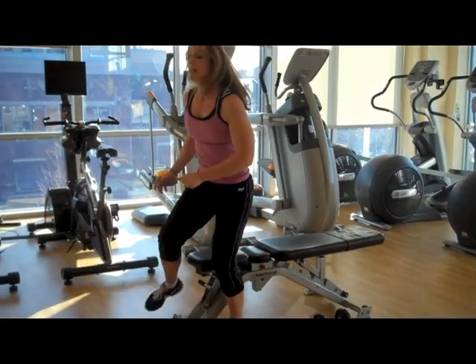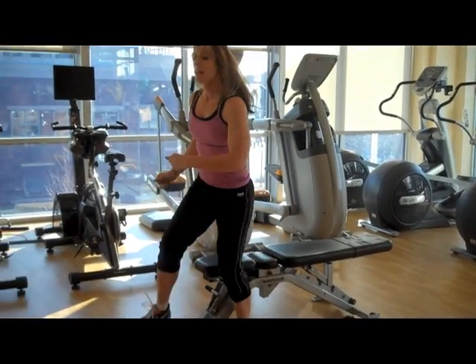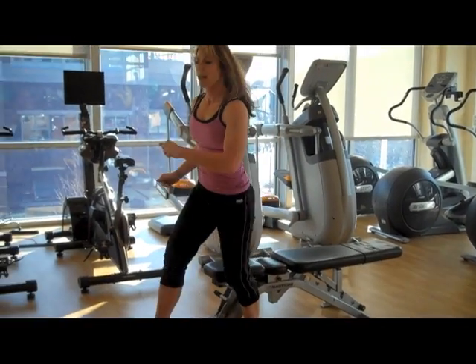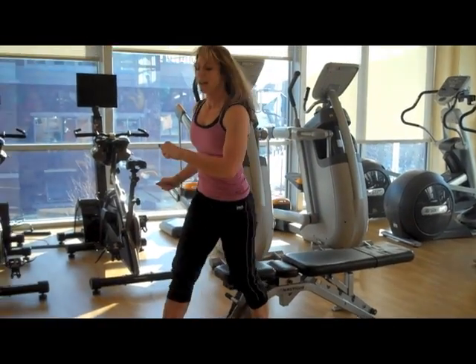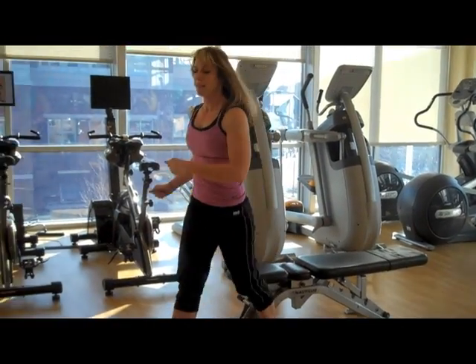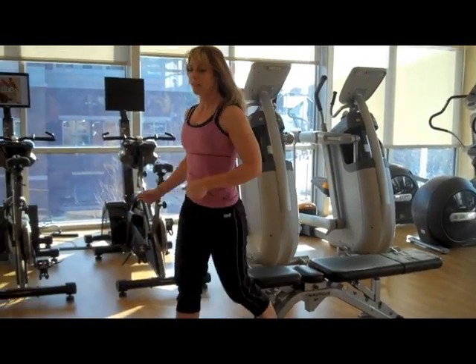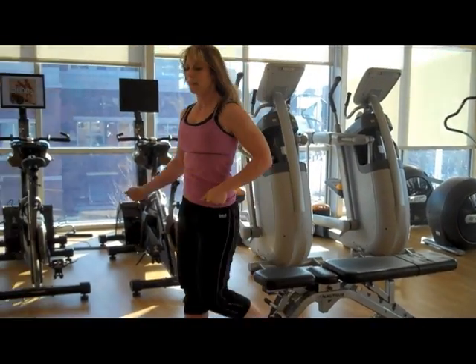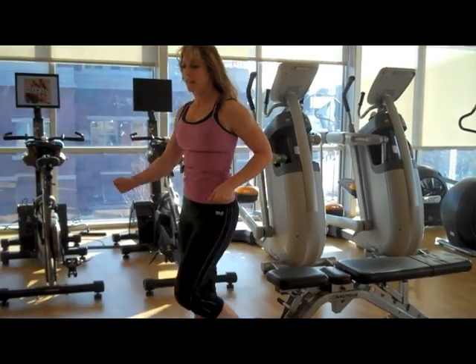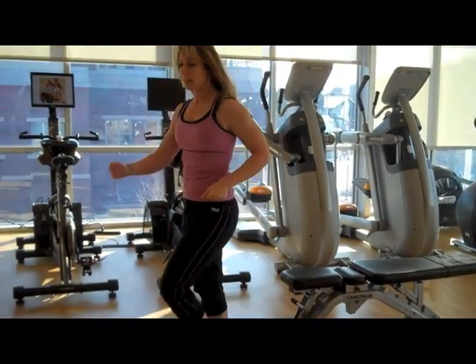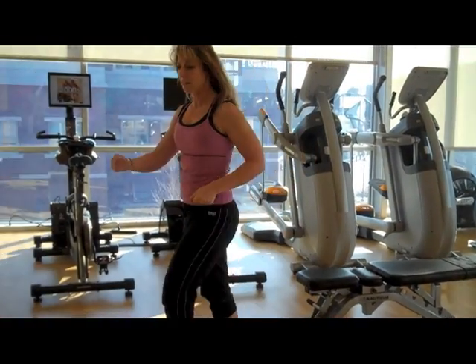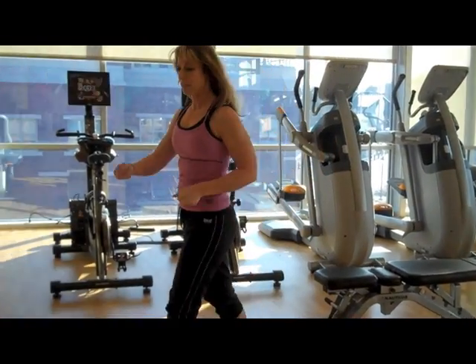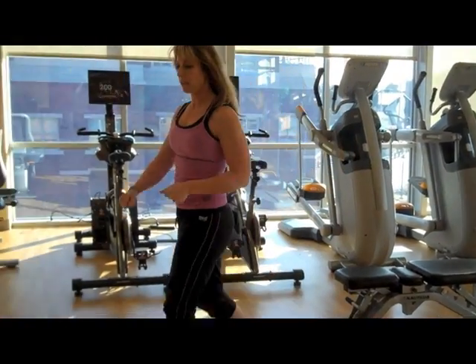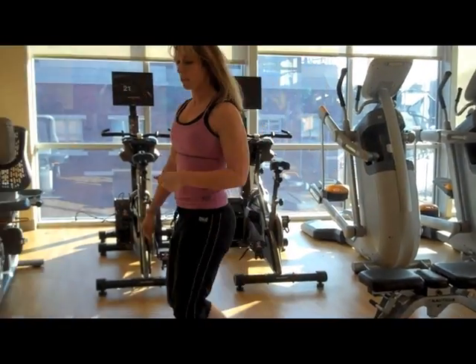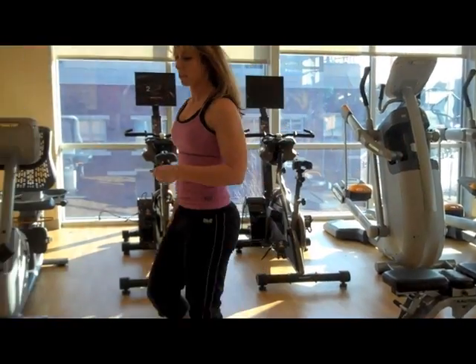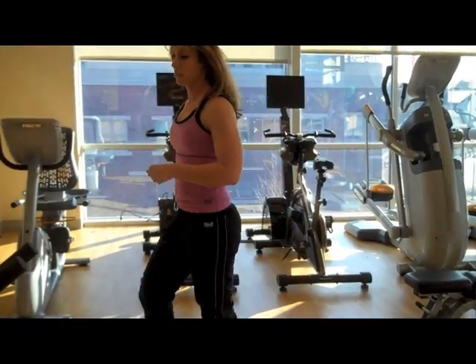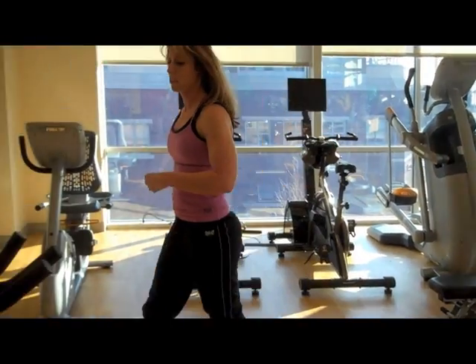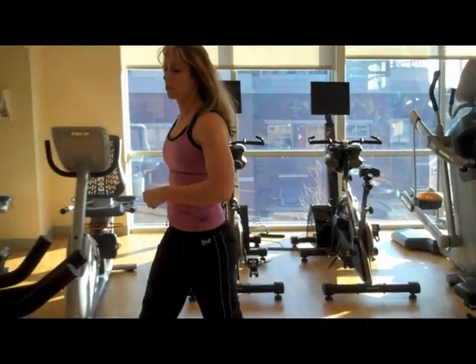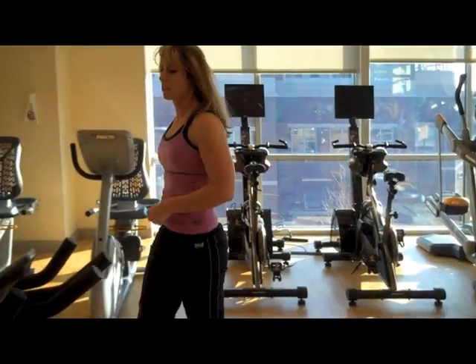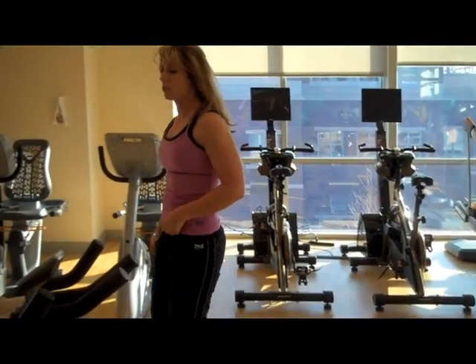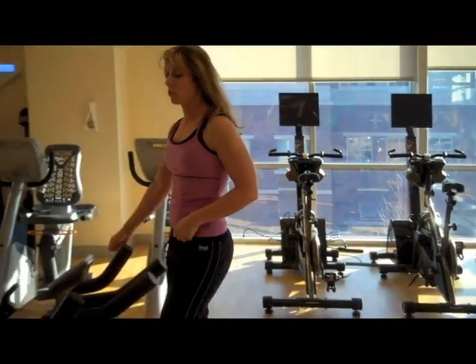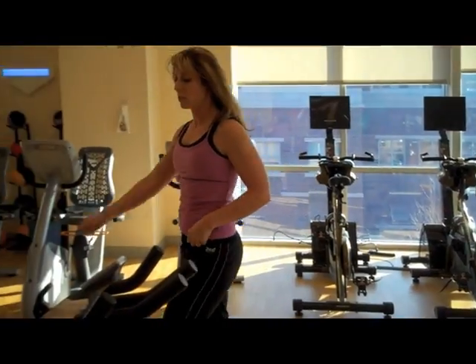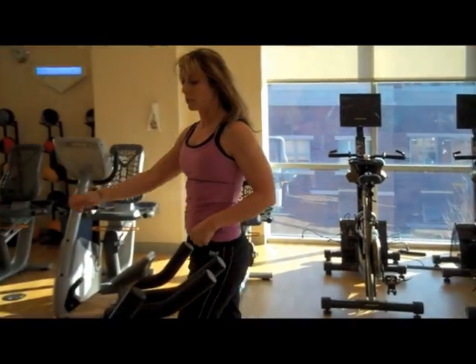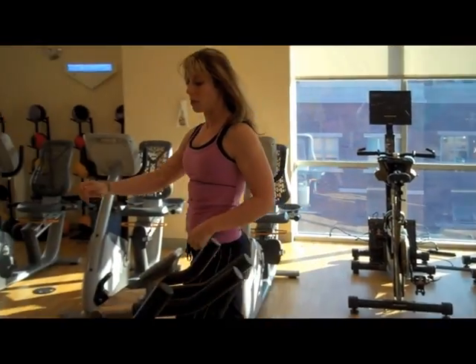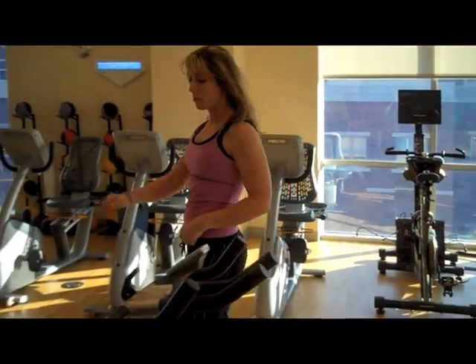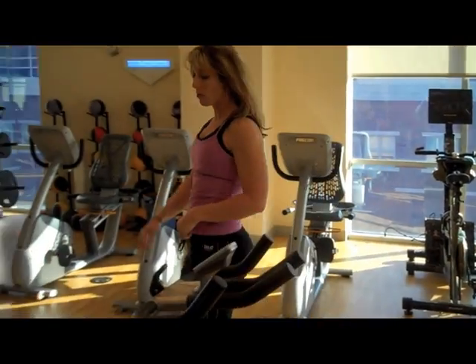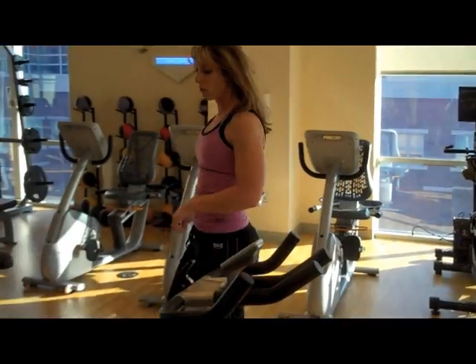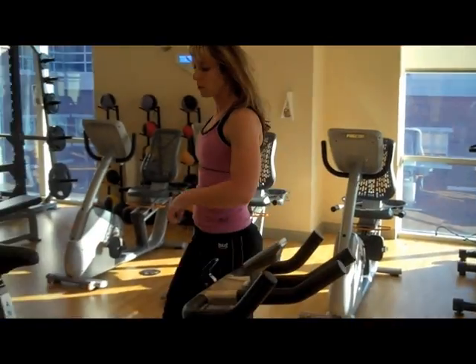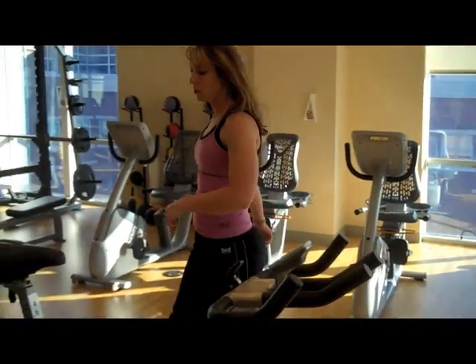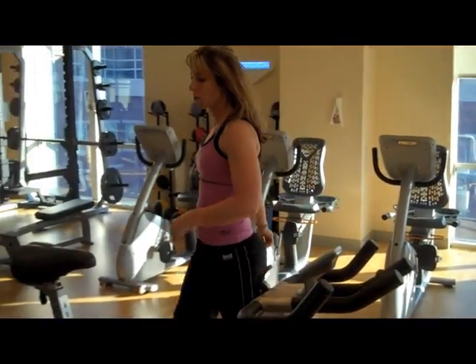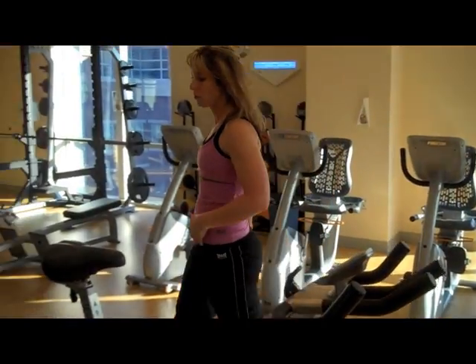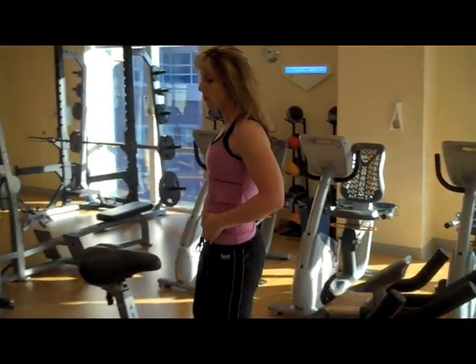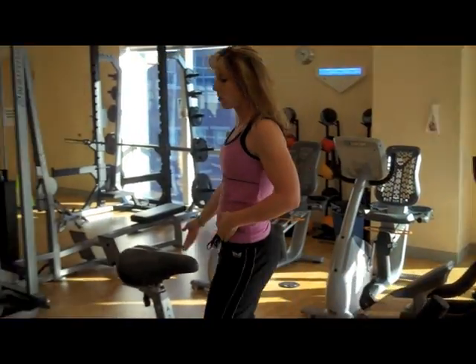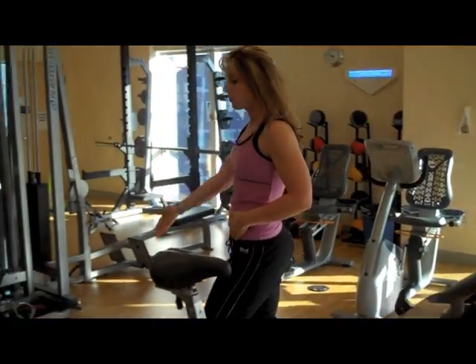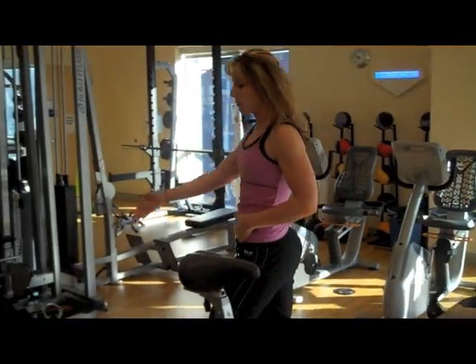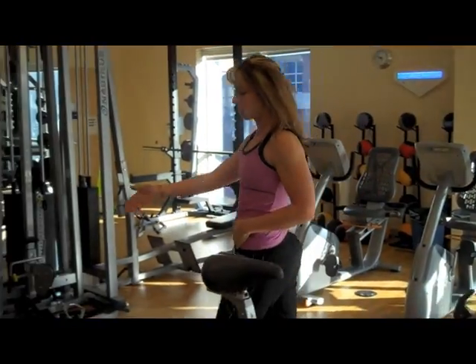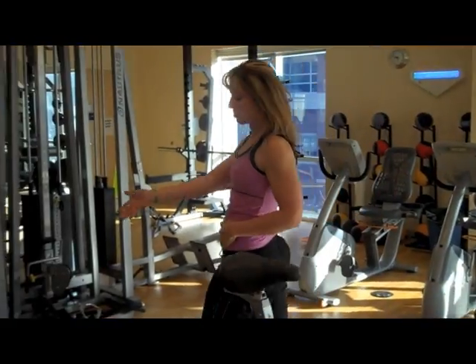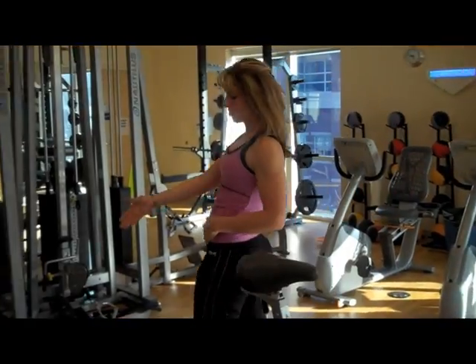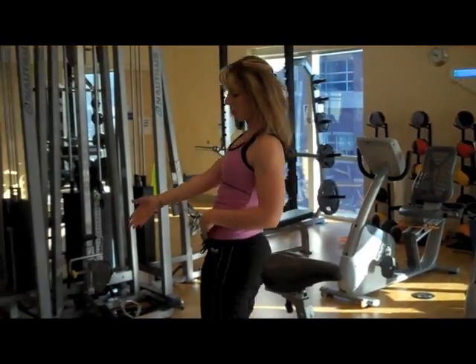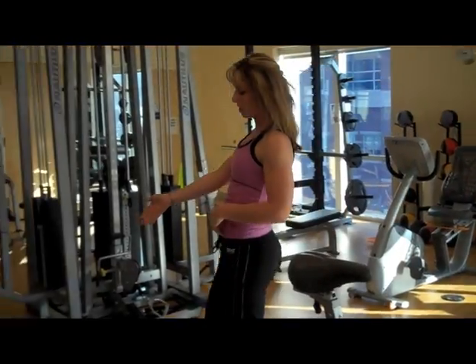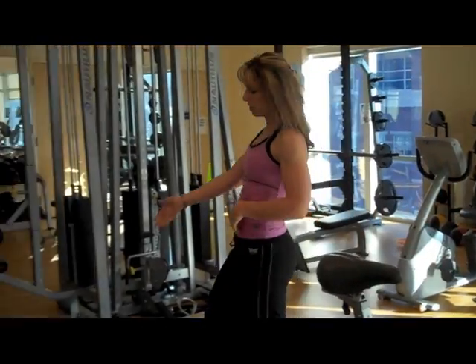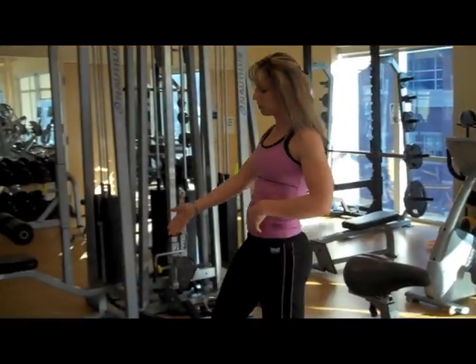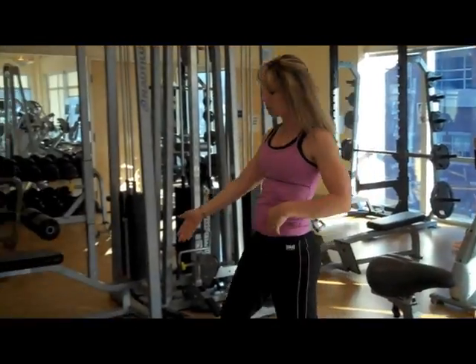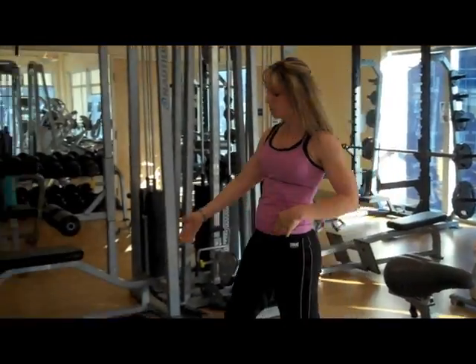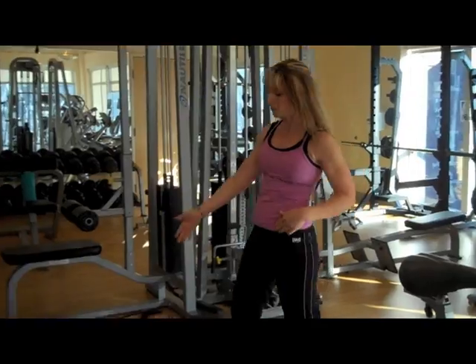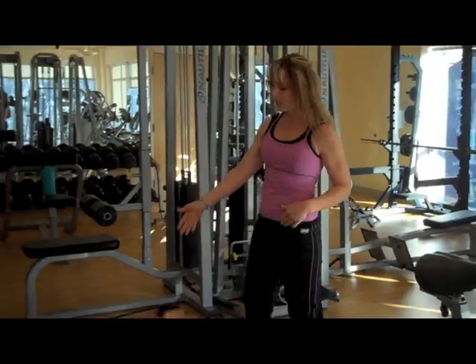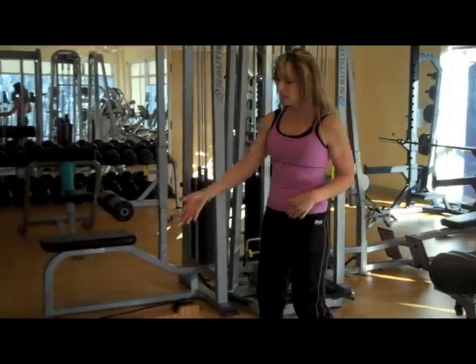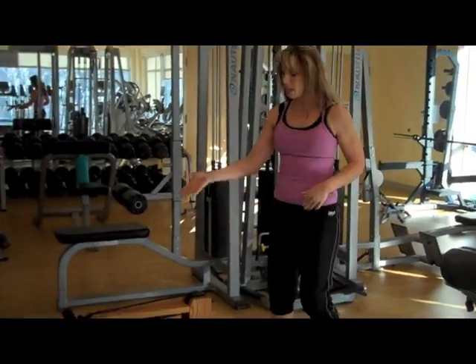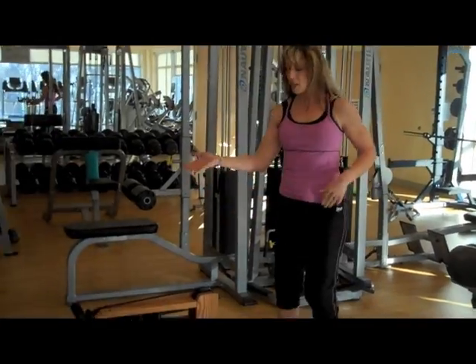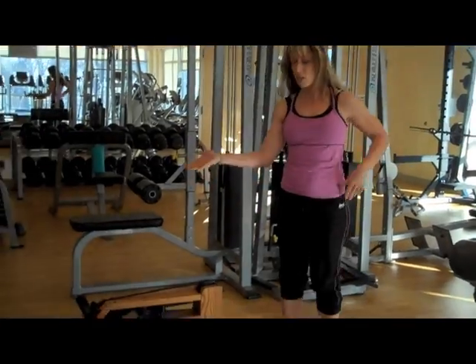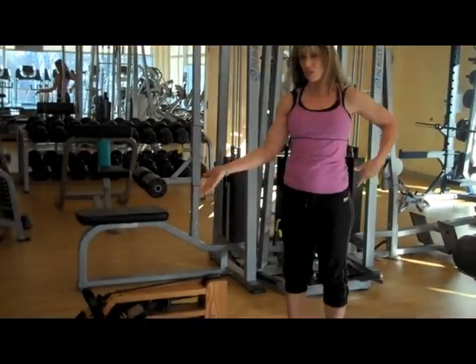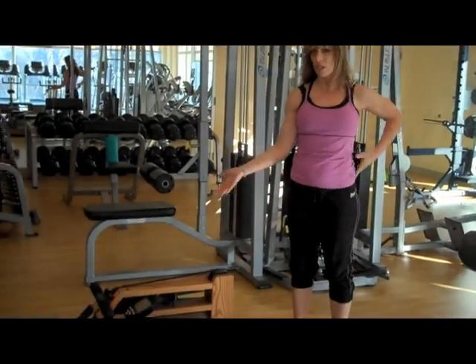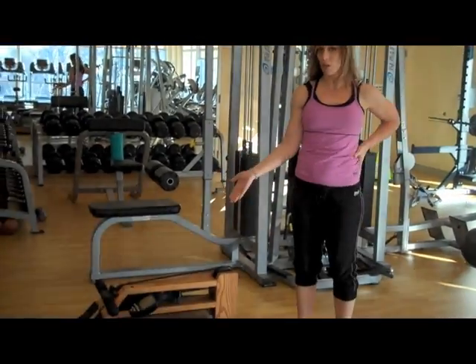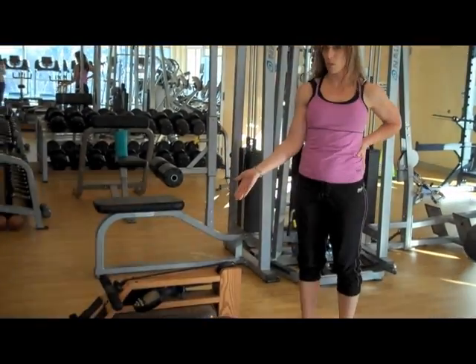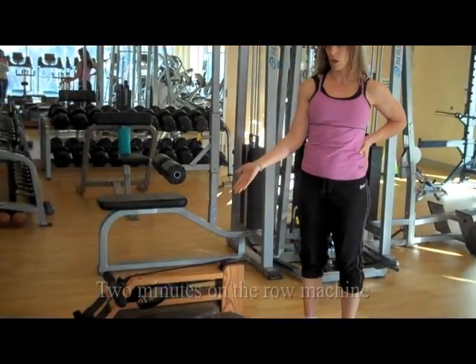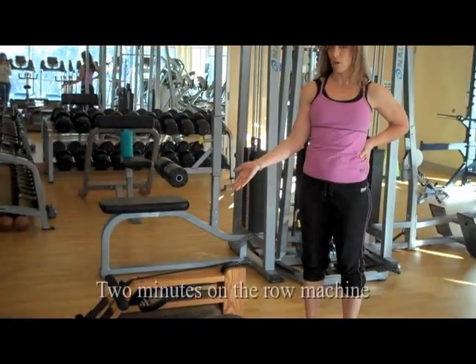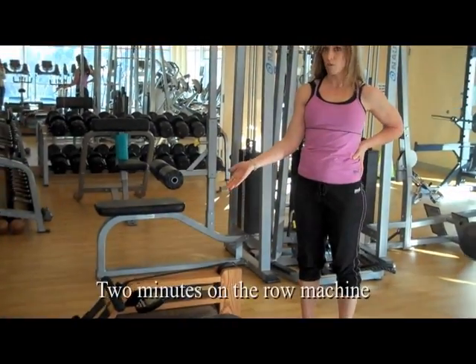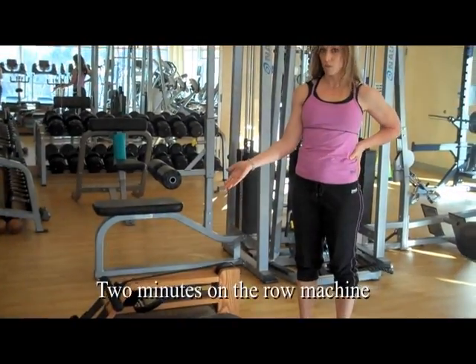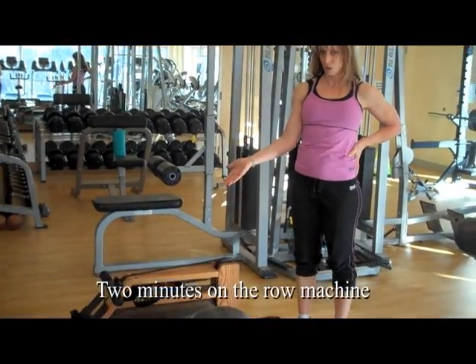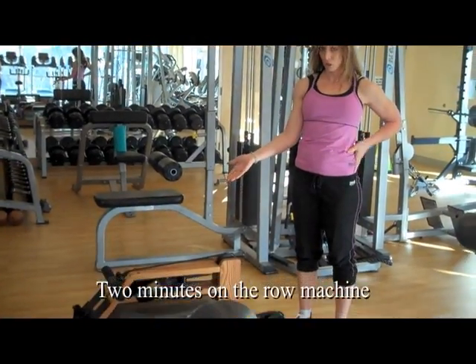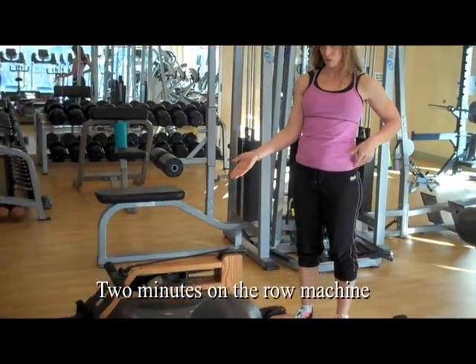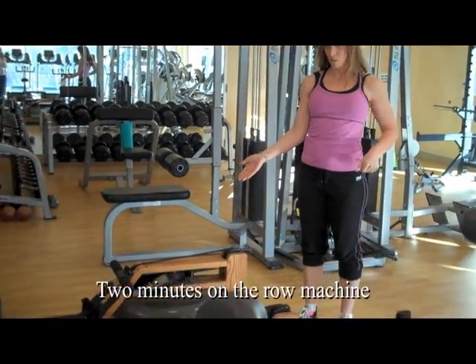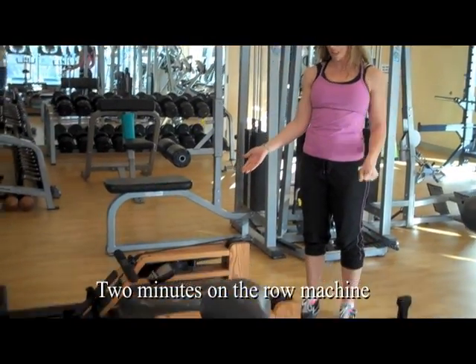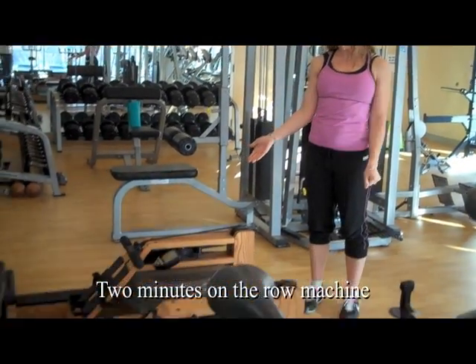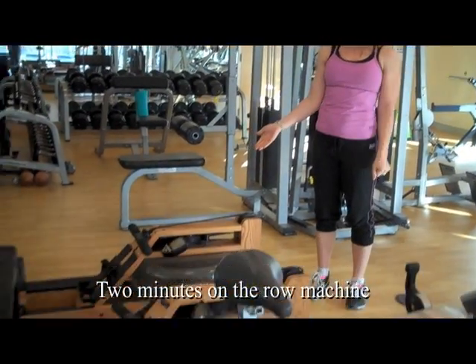Then the next thing you're going to do is come over to the rowing machine and row for two minutes.